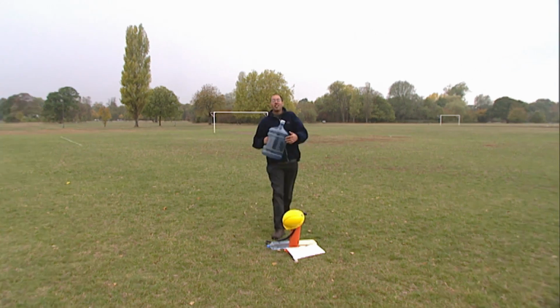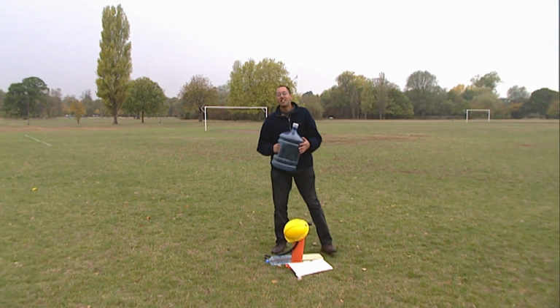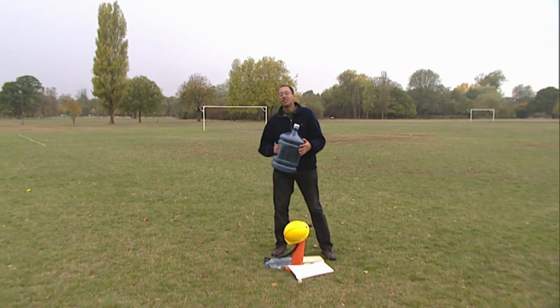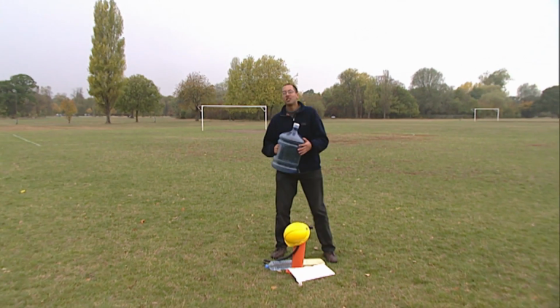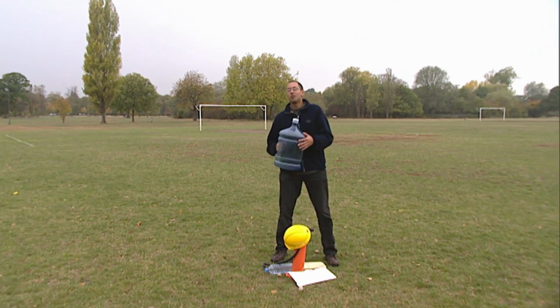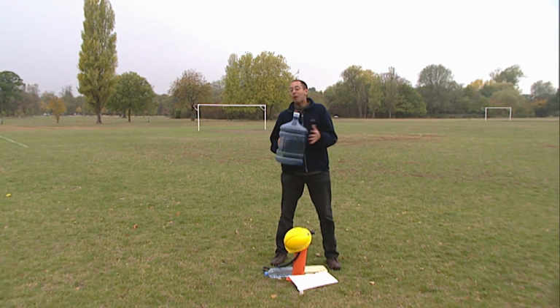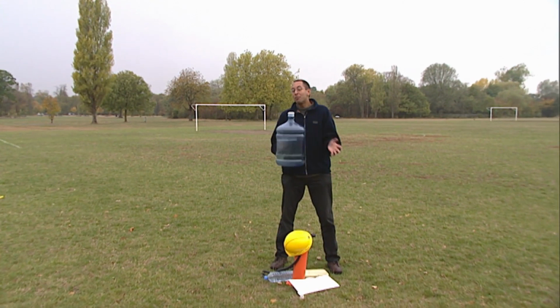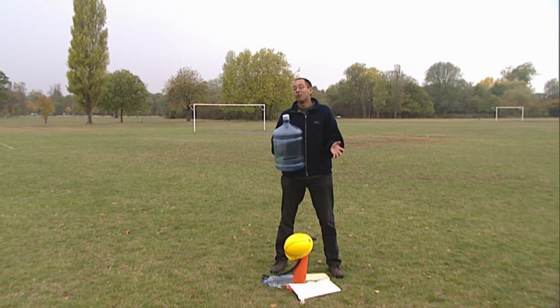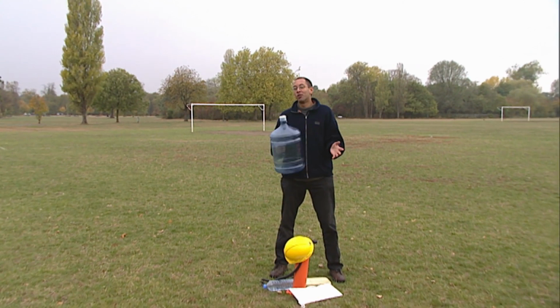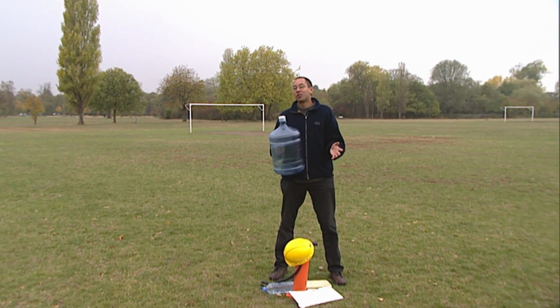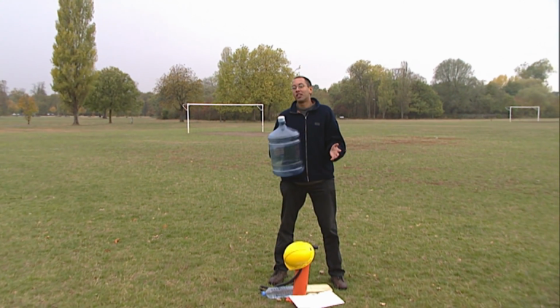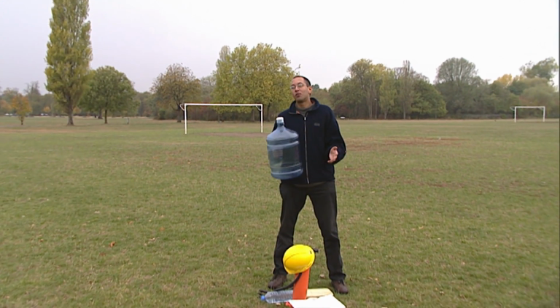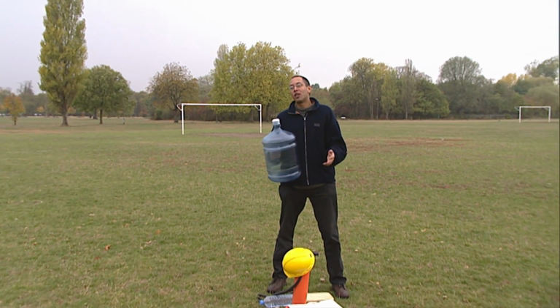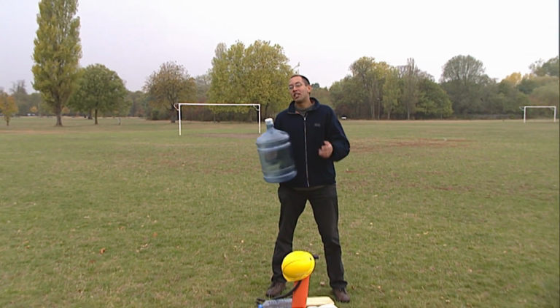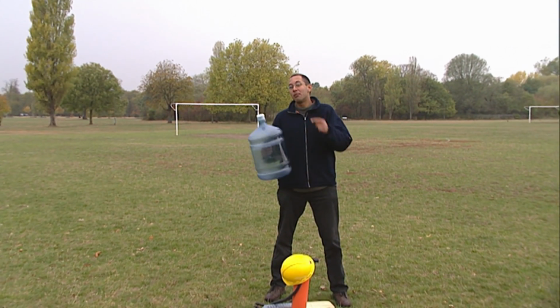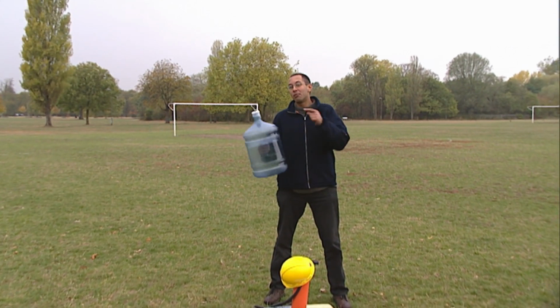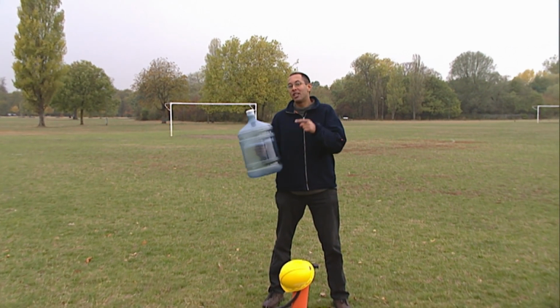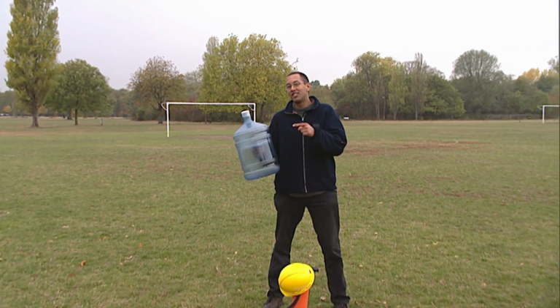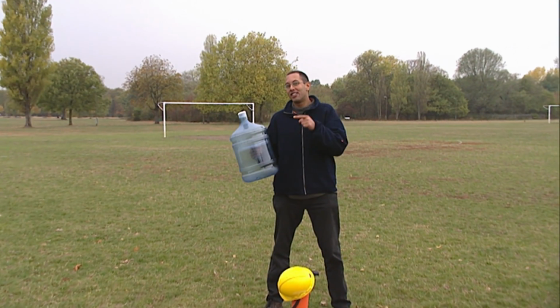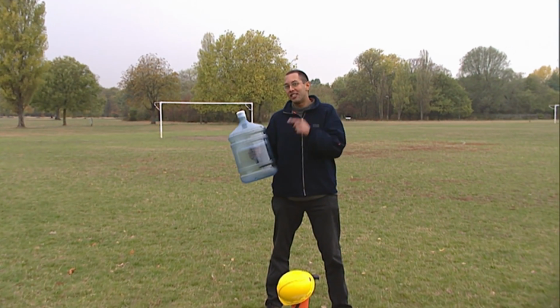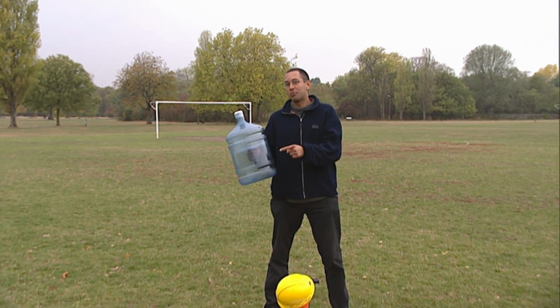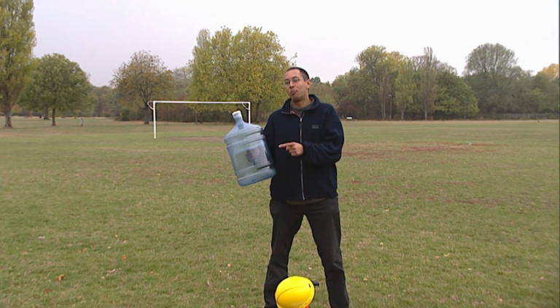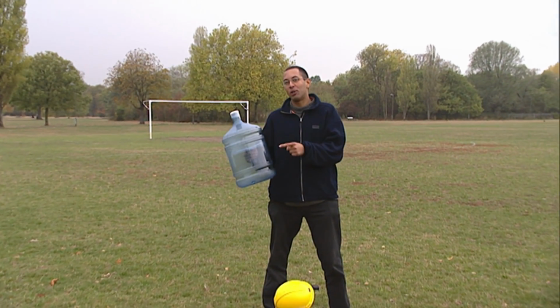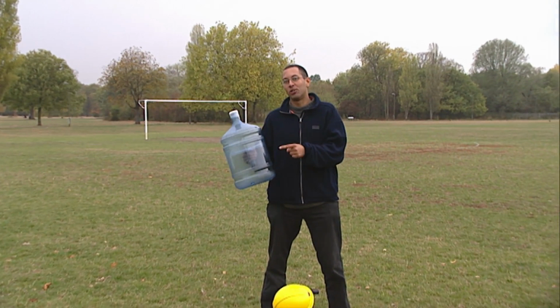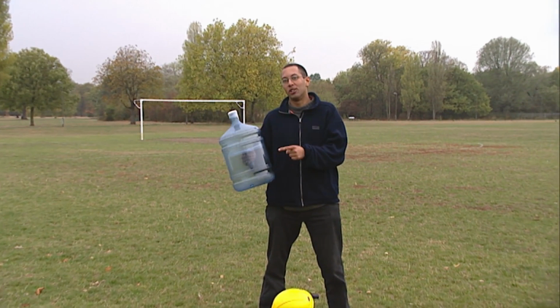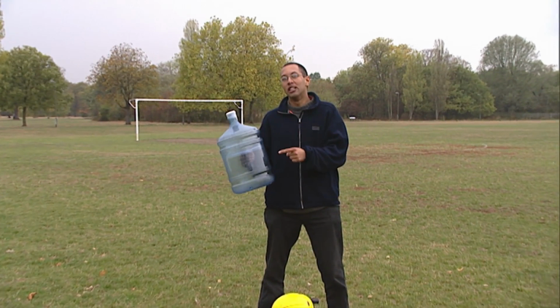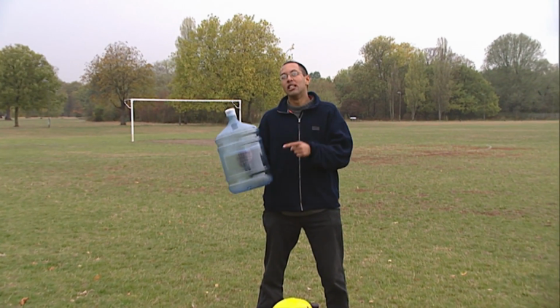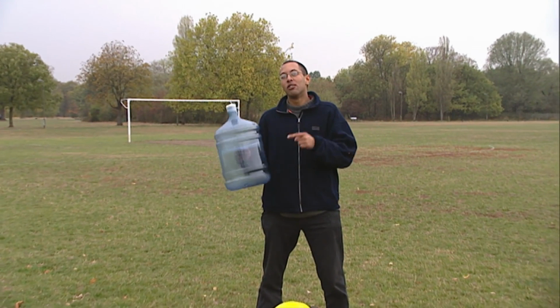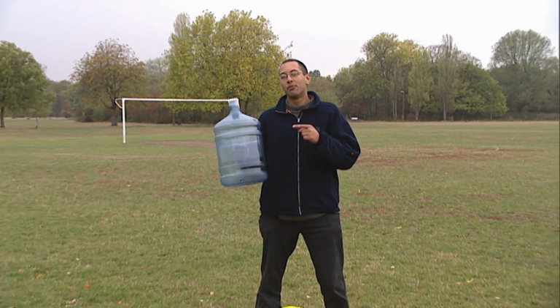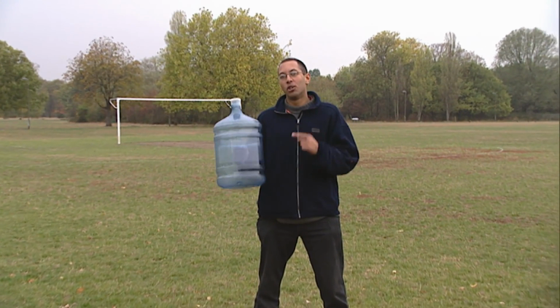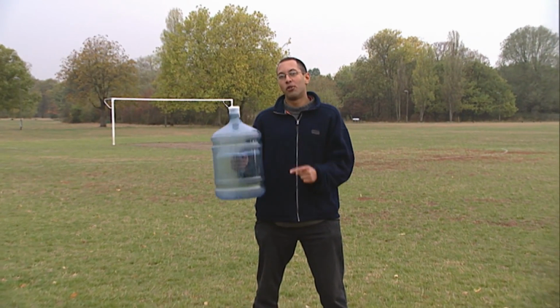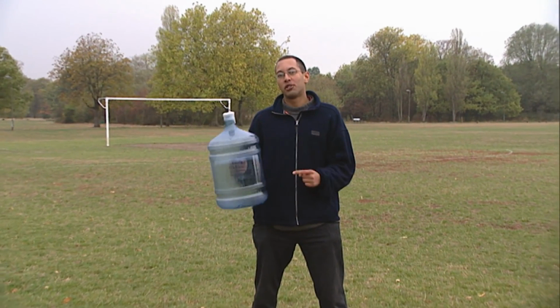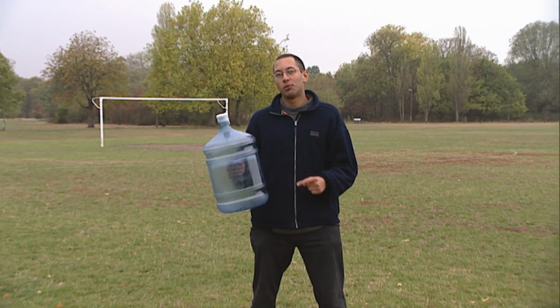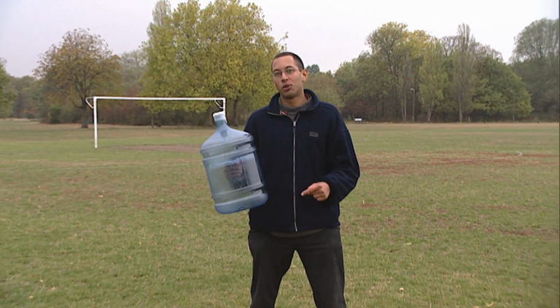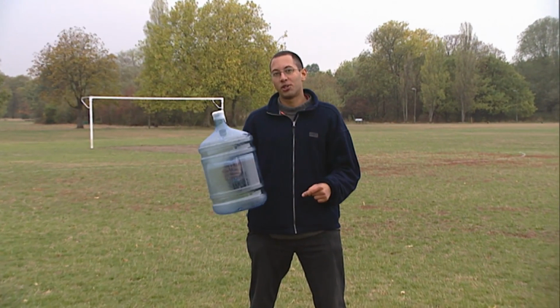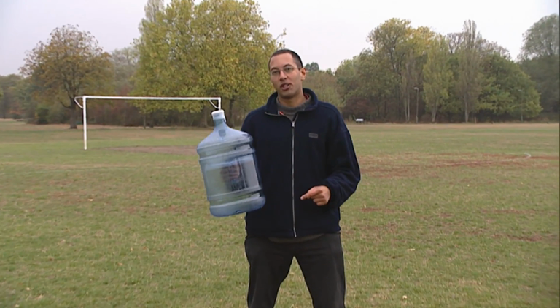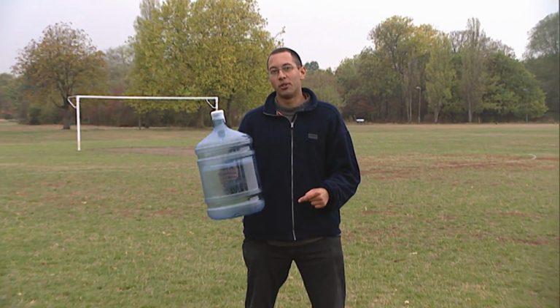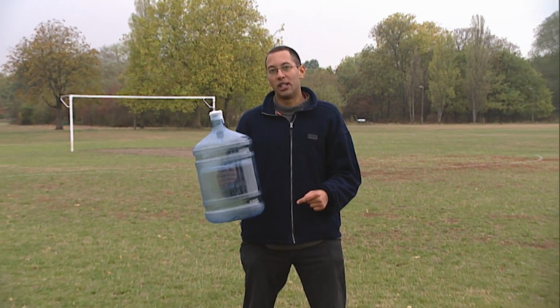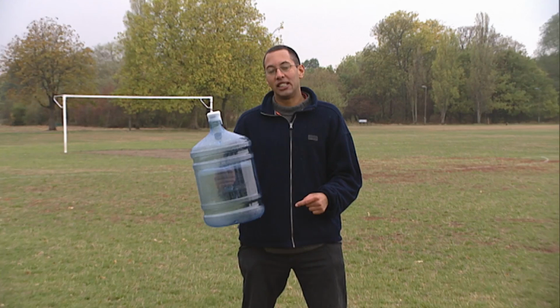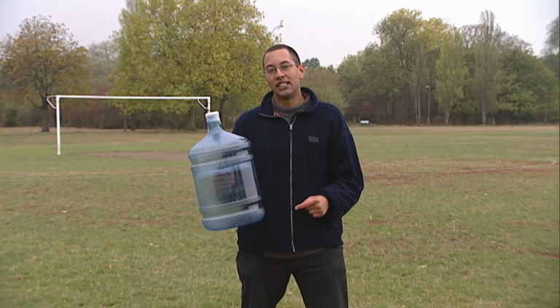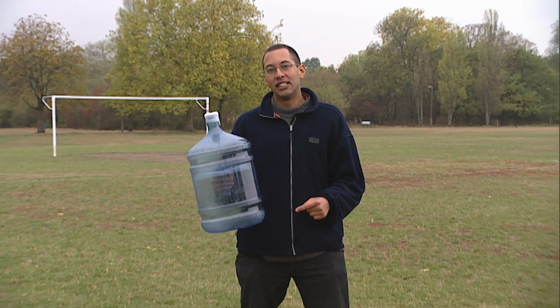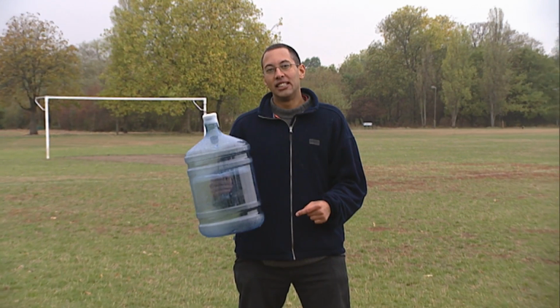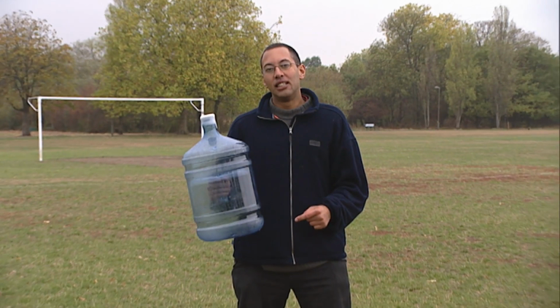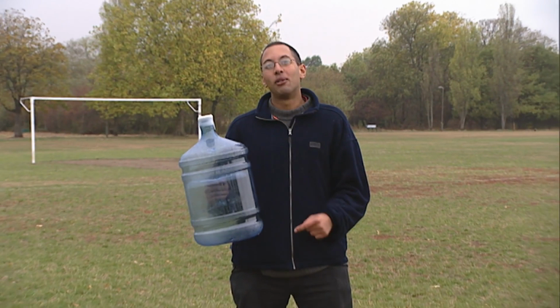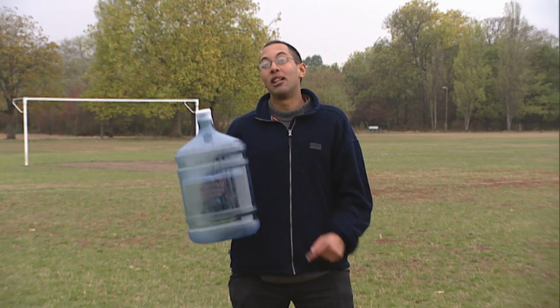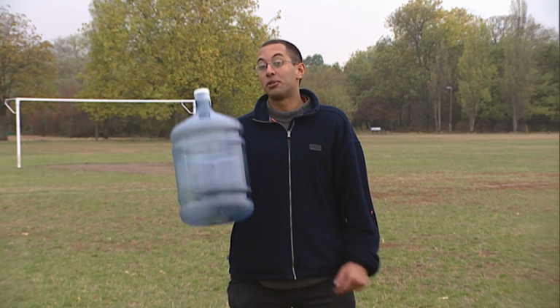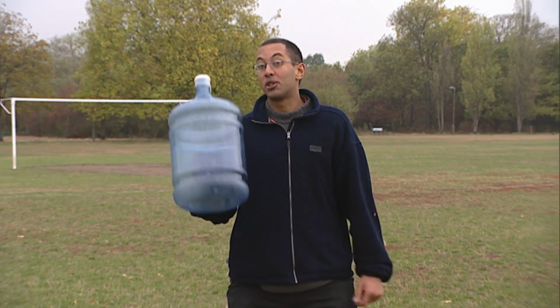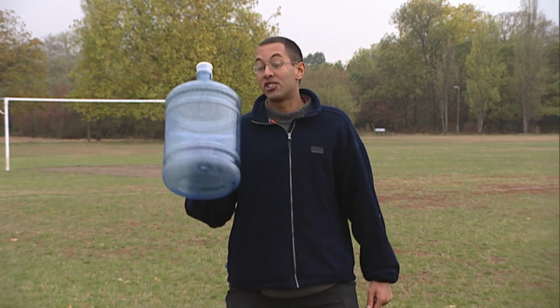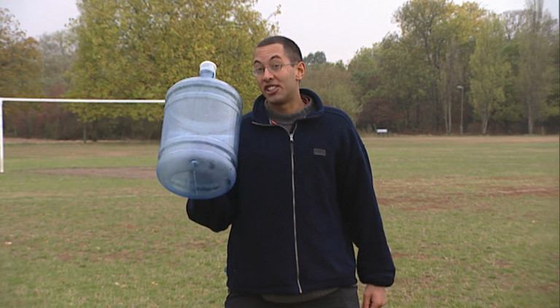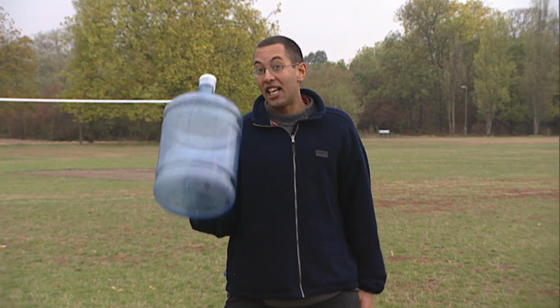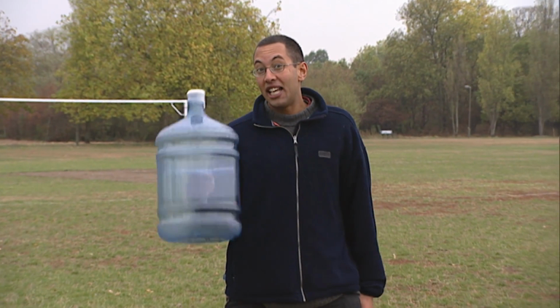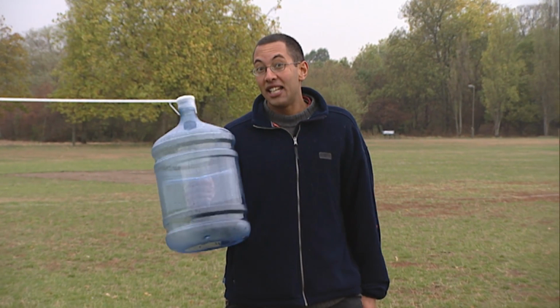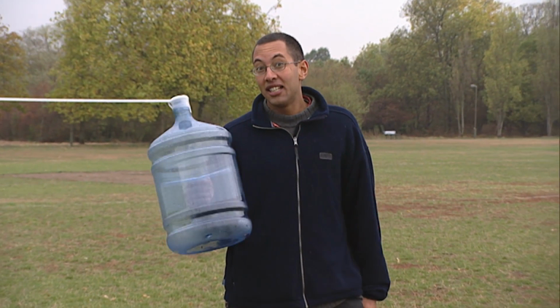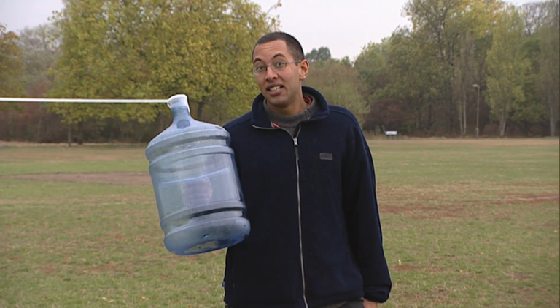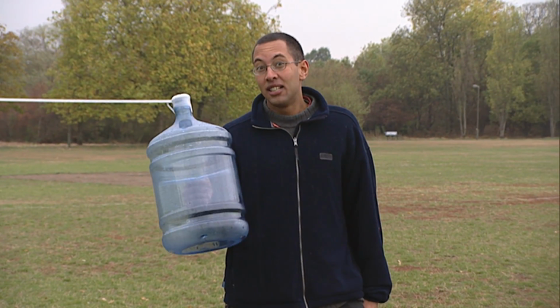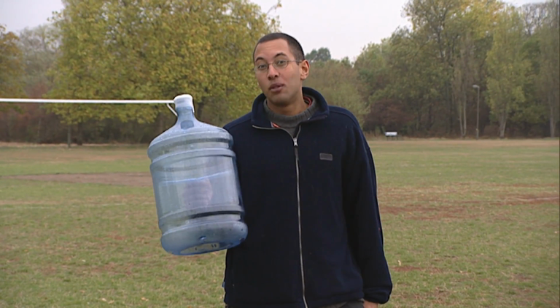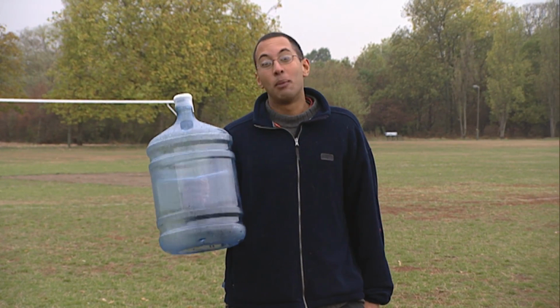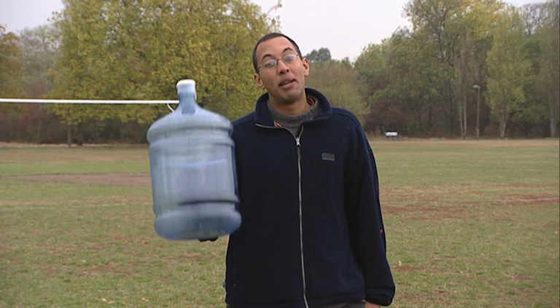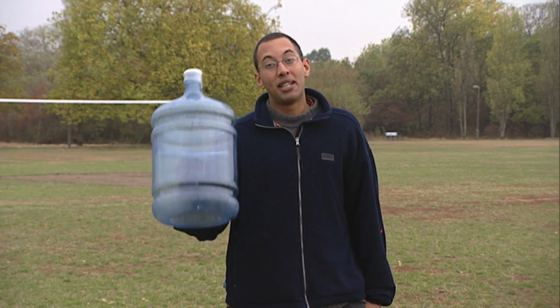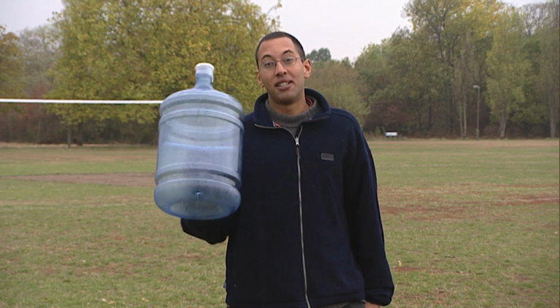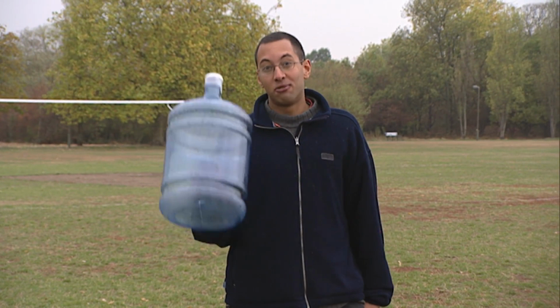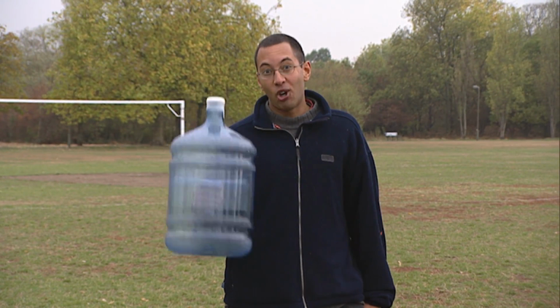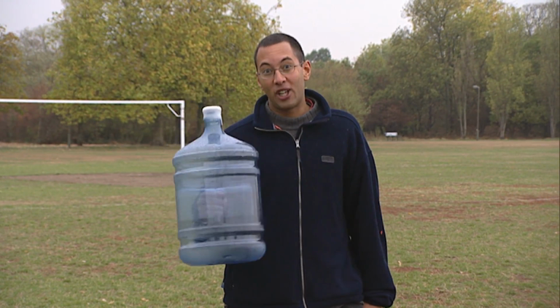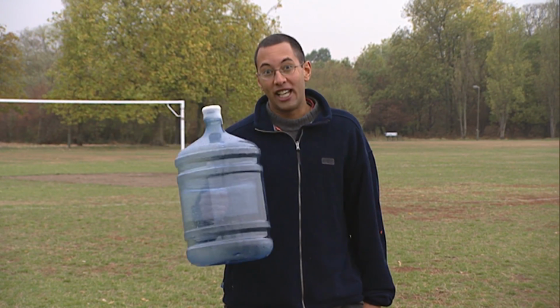You may be wondering why I liberated this bottle from the office water cooler. Well, it's because today we're making a rocket.